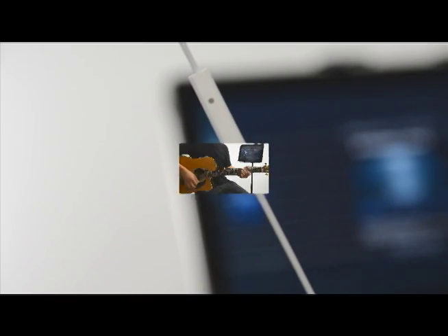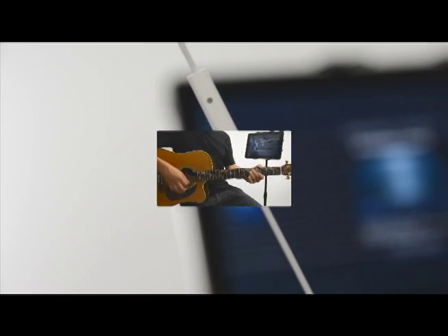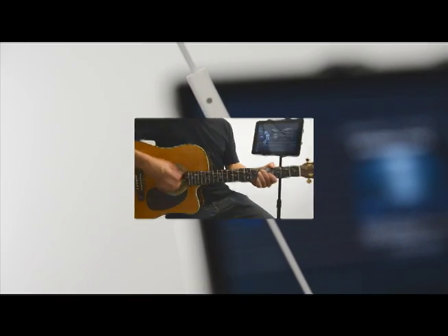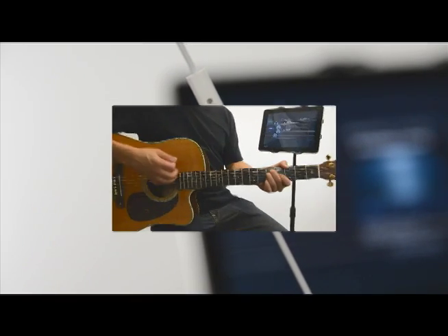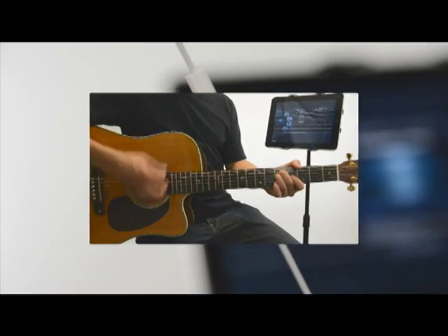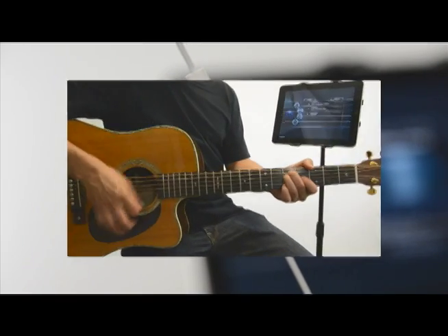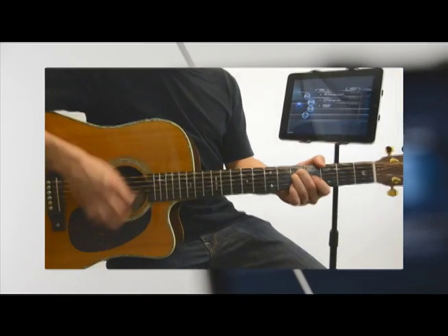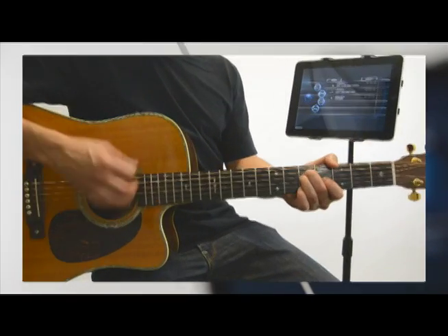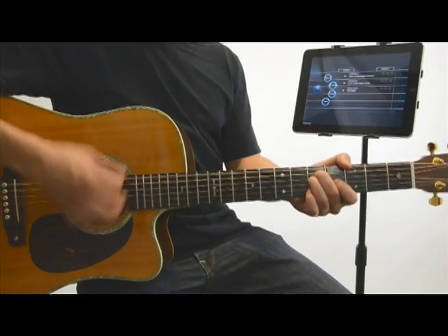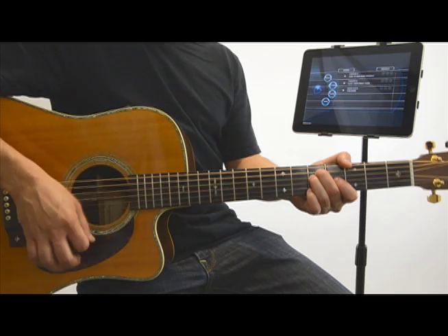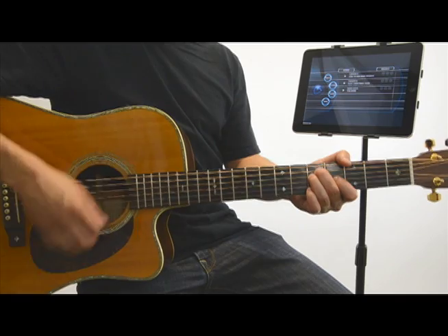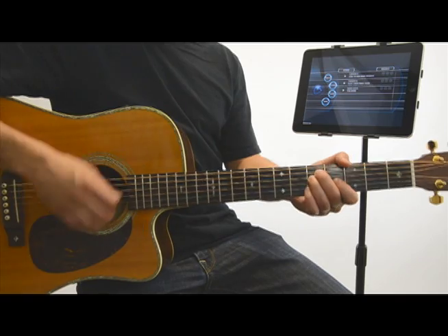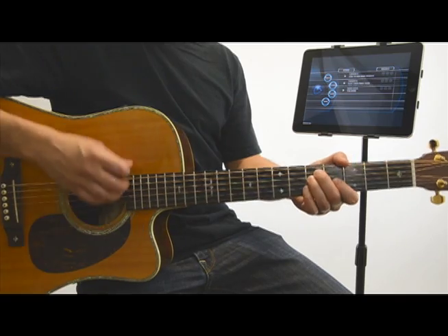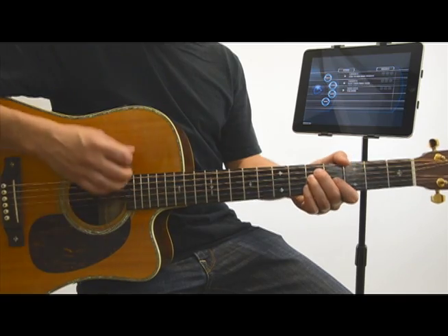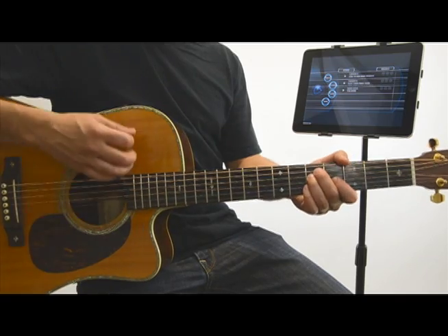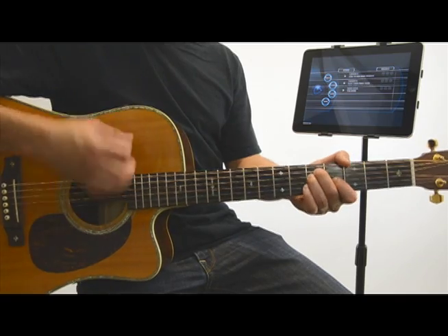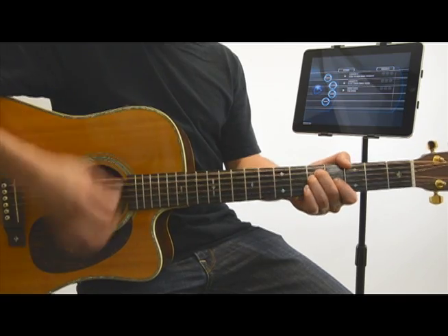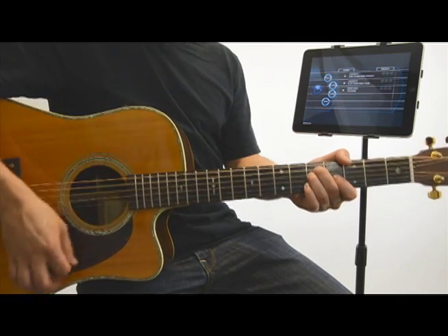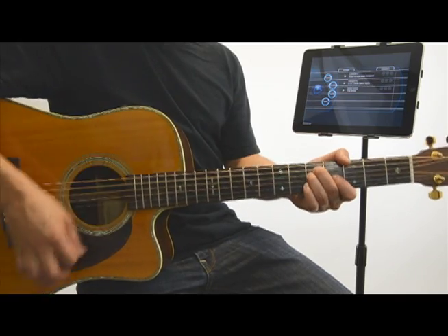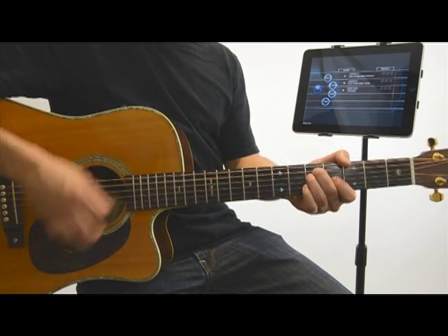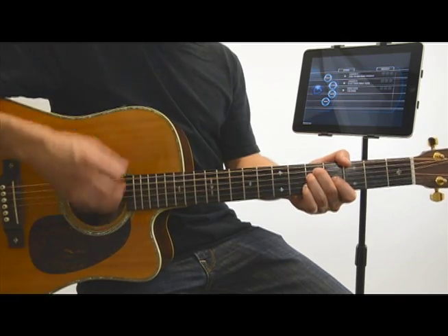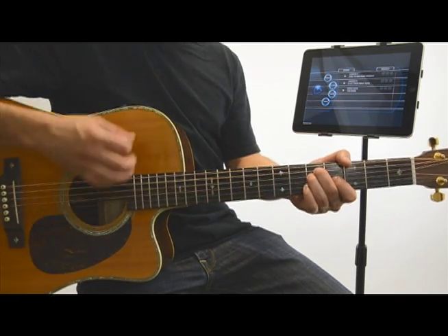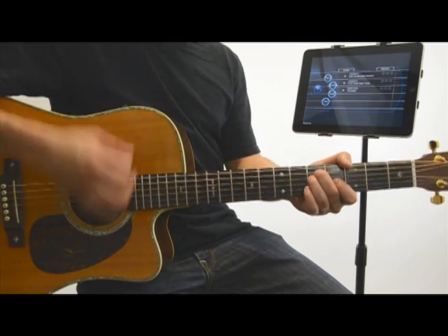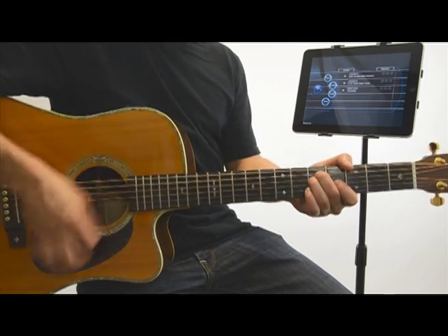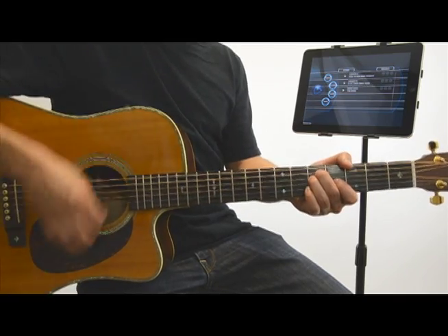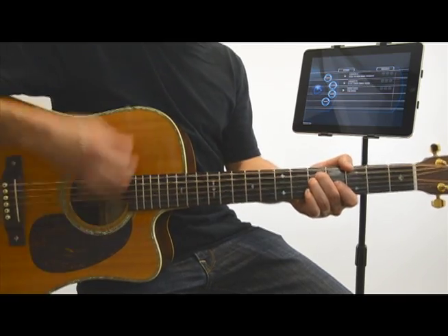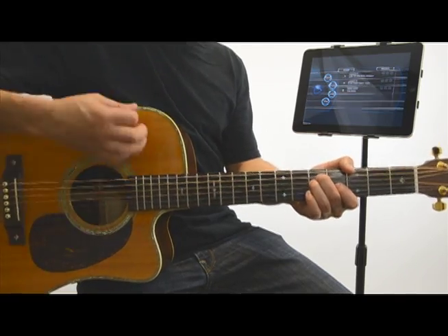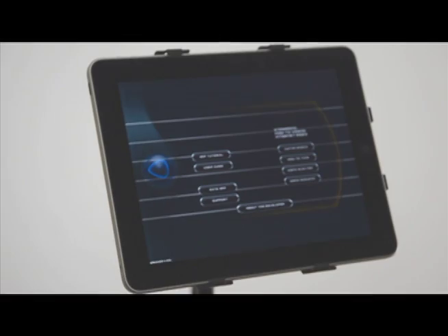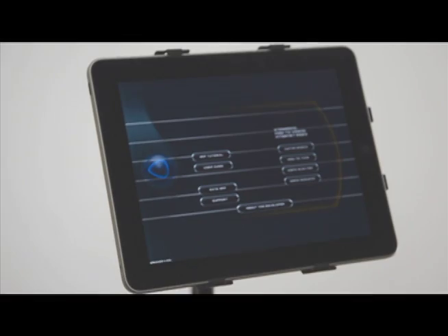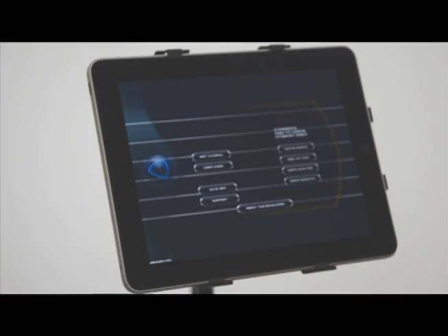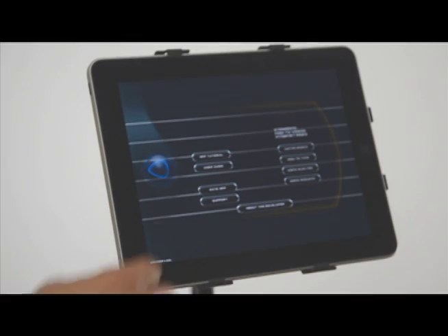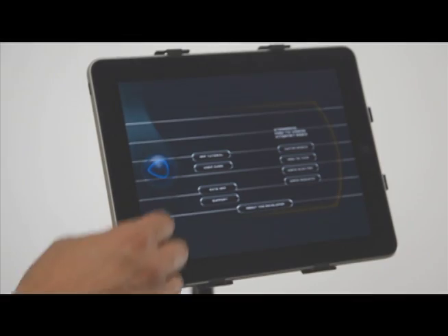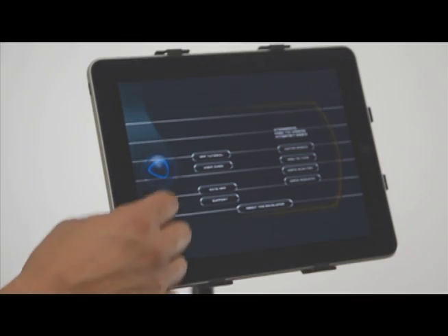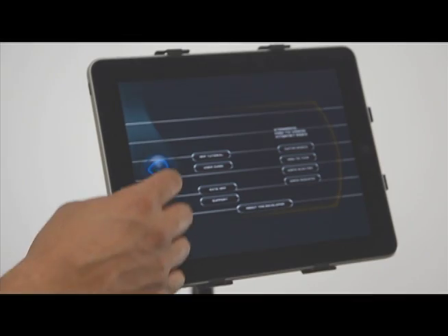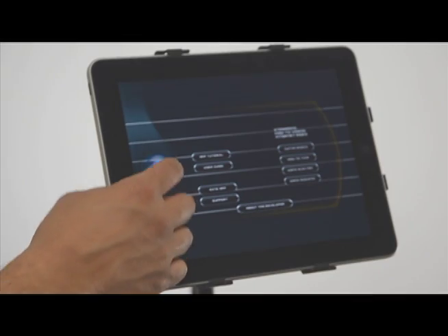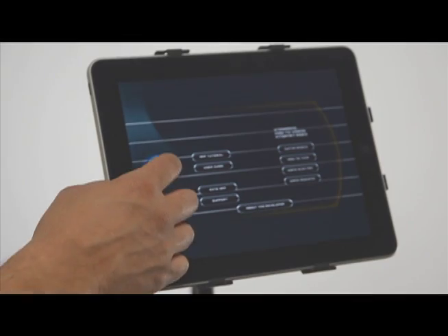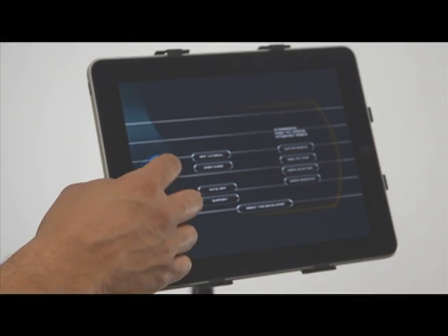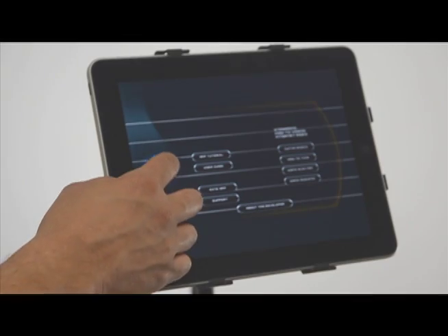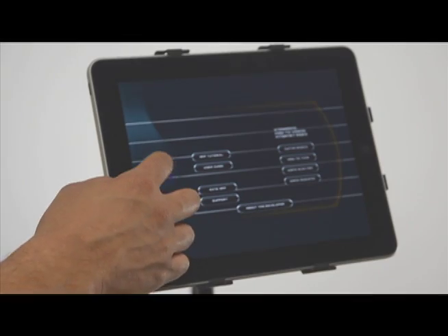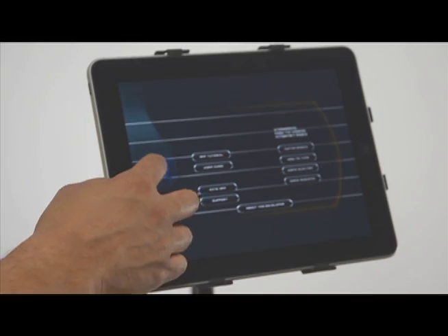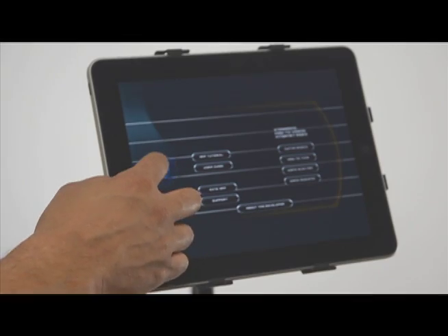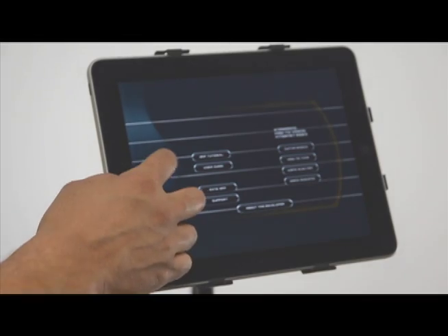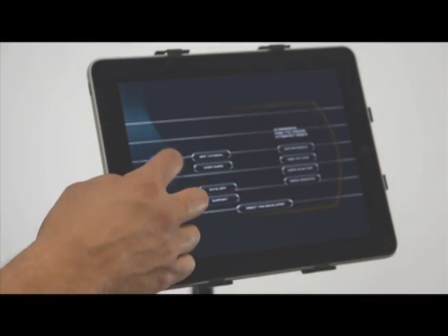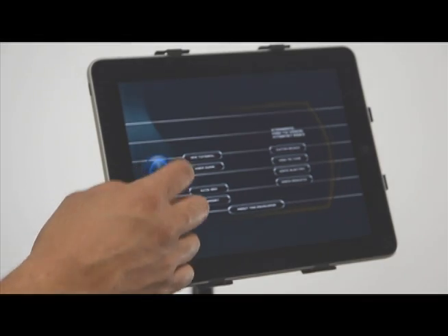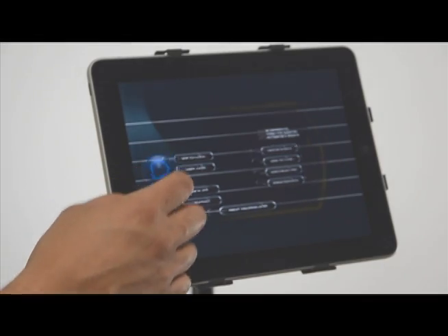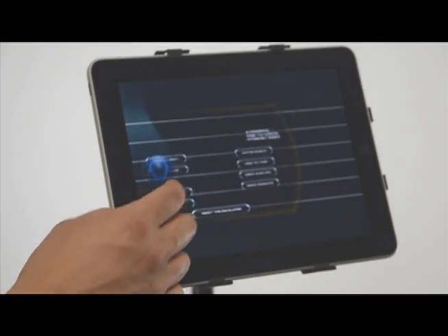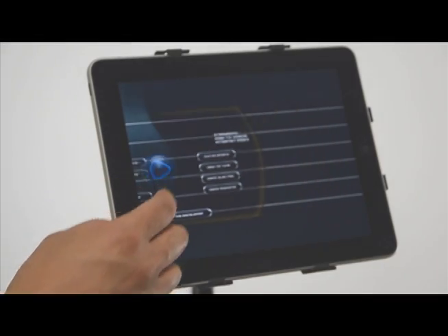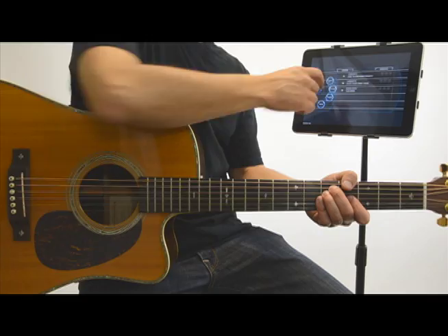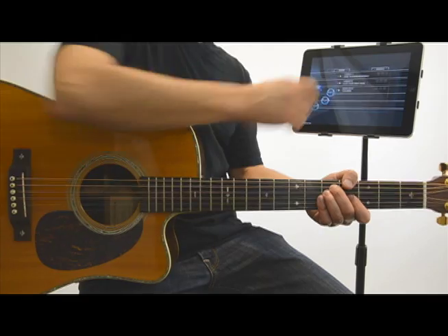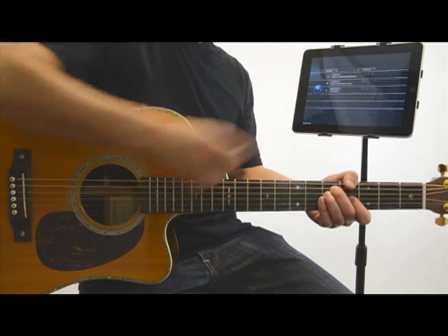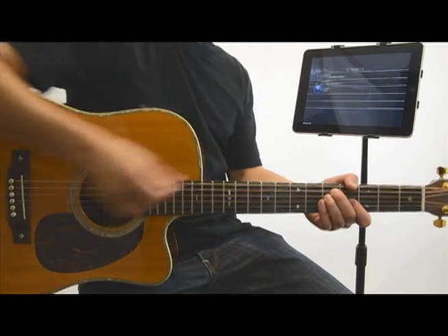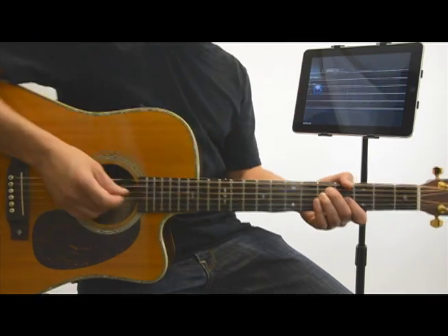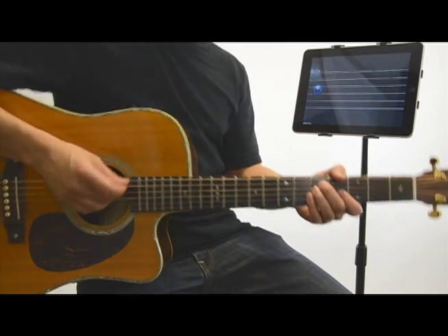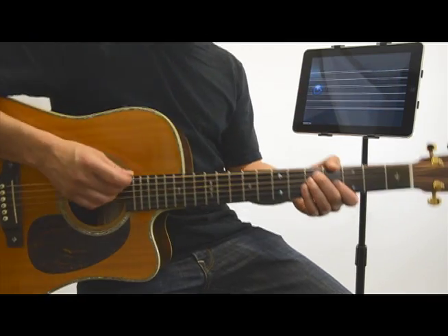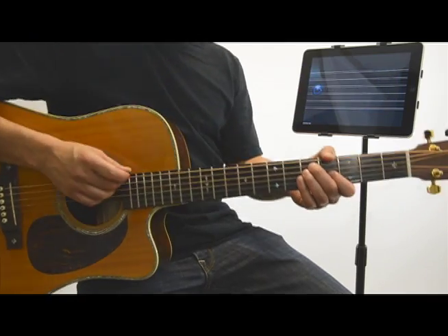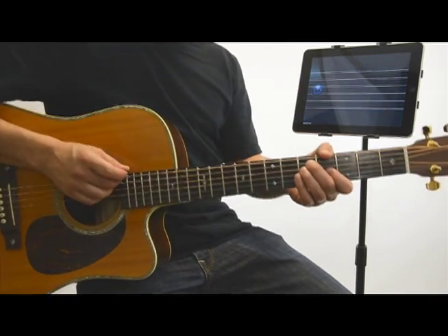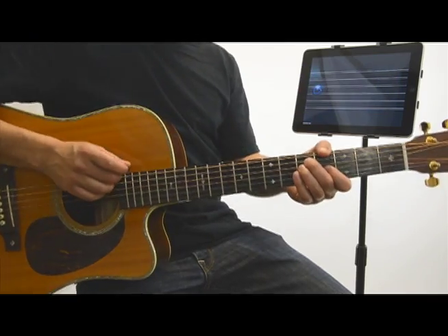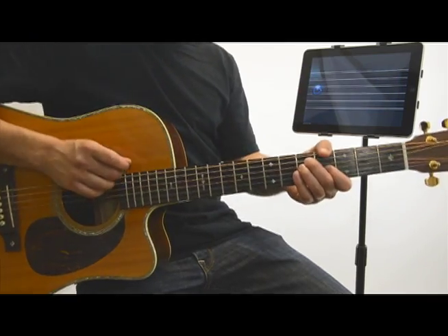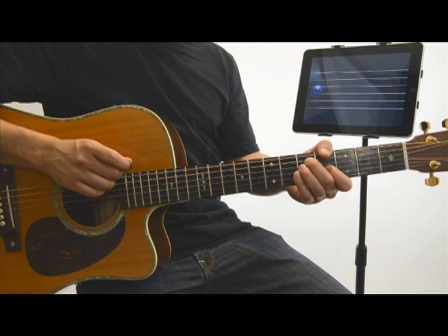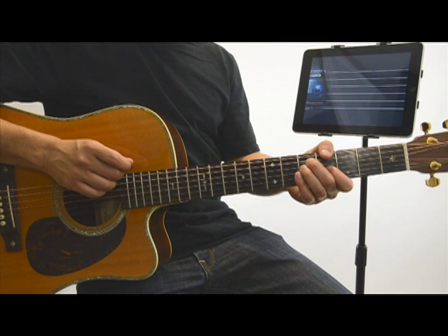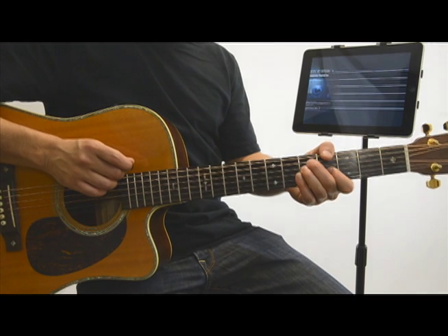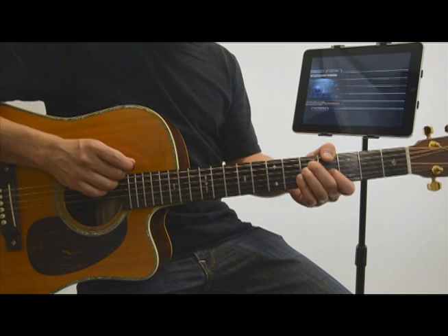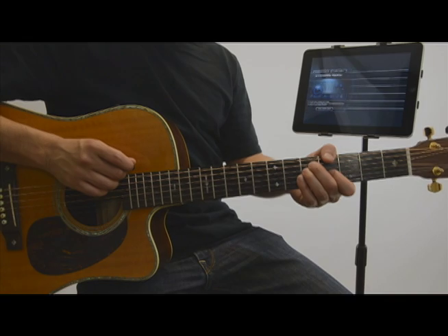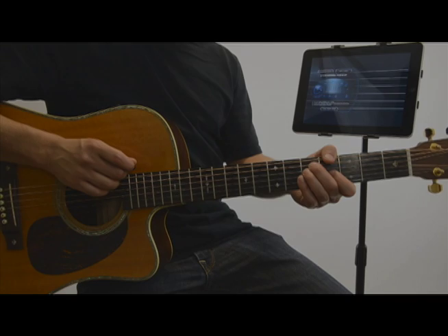Now that you've got your acoustic guitar and headphones connected, tap the home button and jump into a song or lesson.